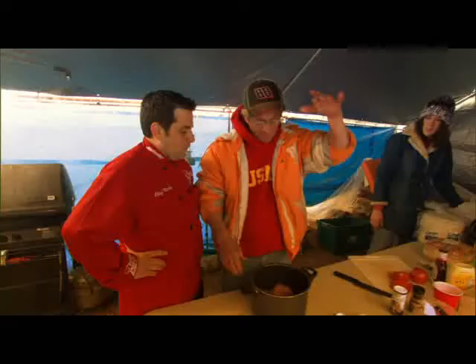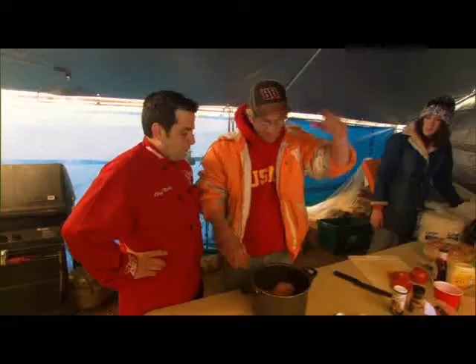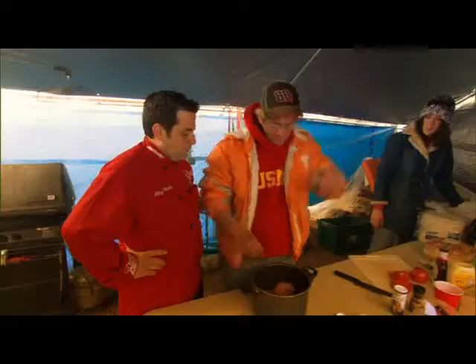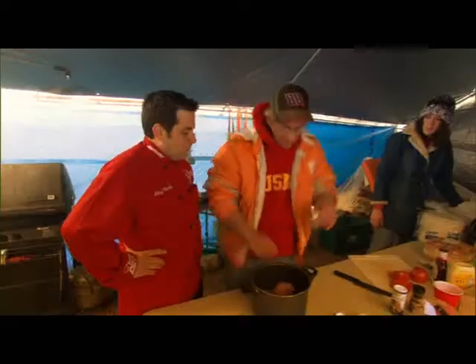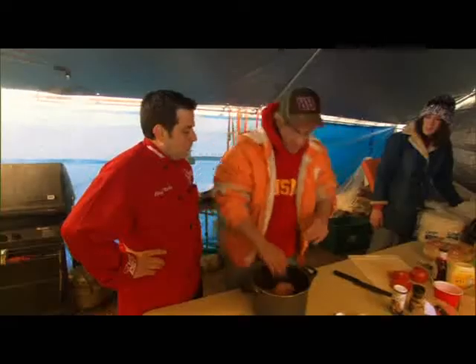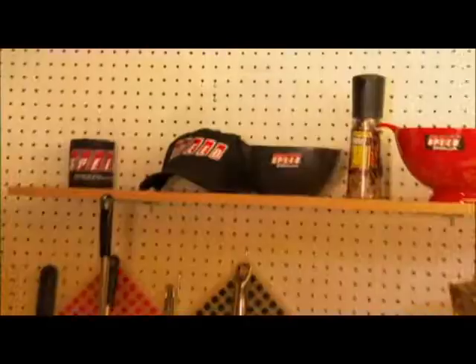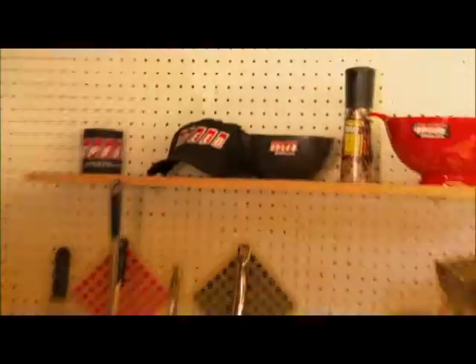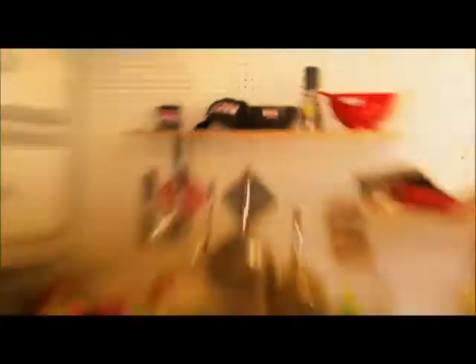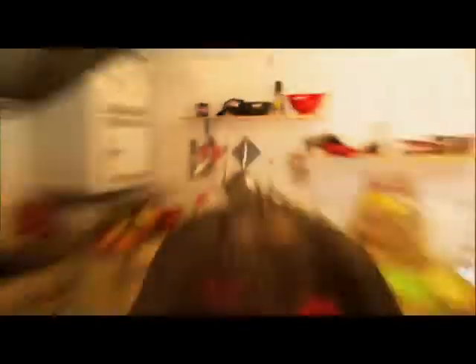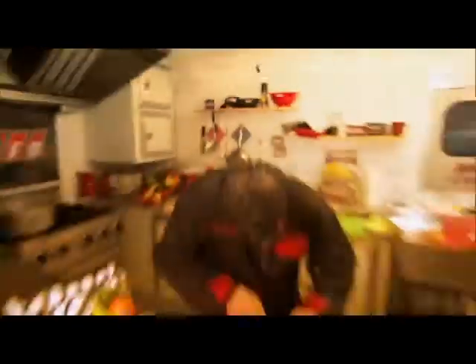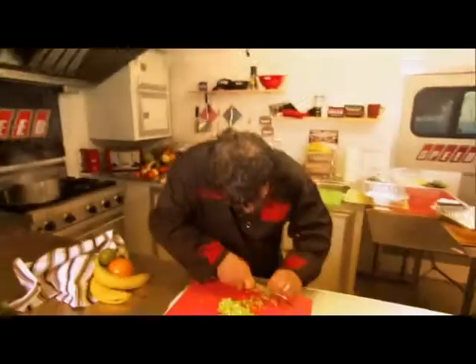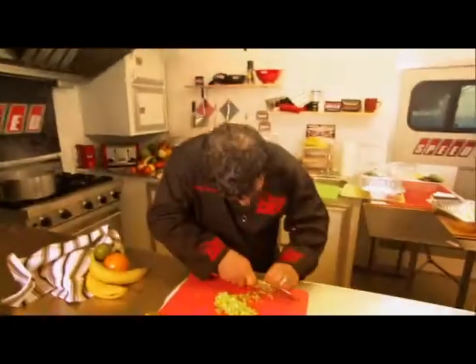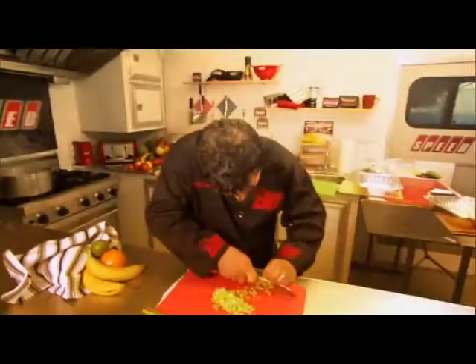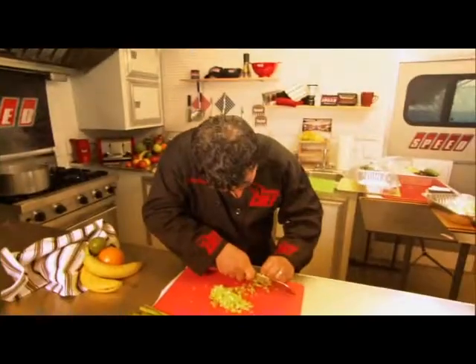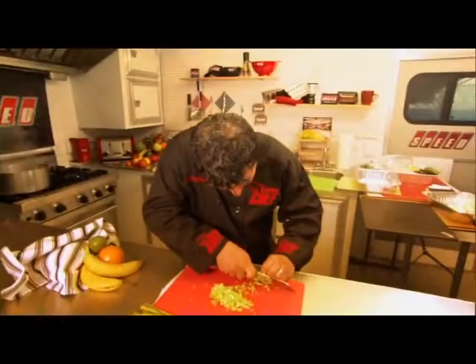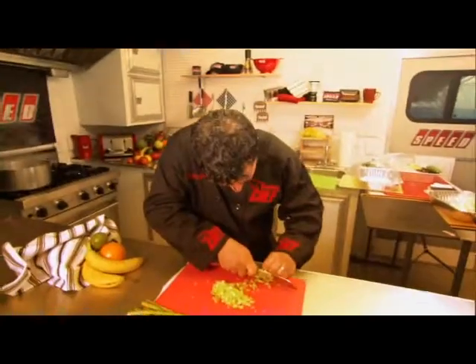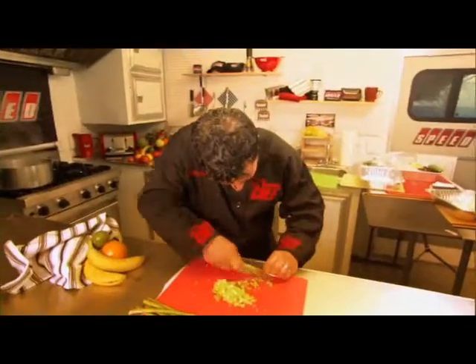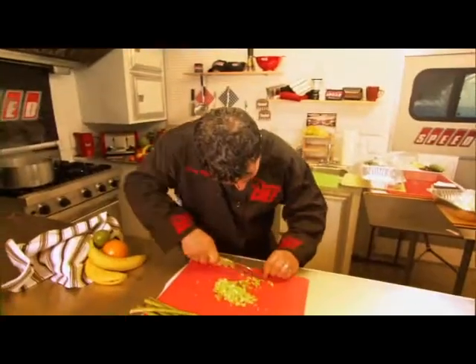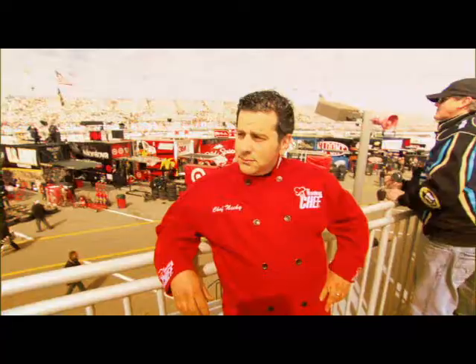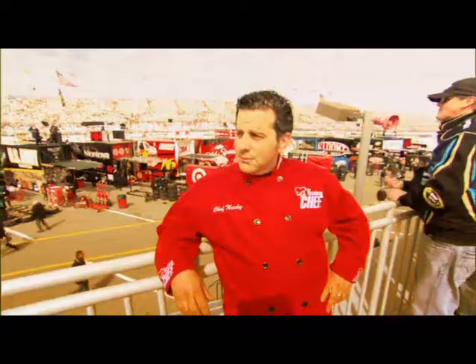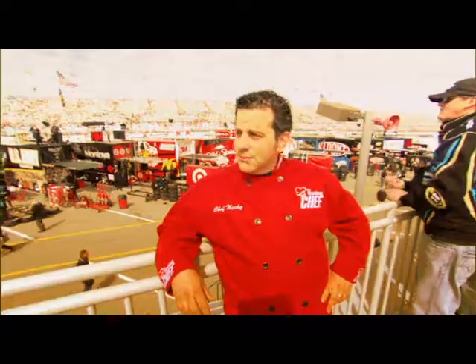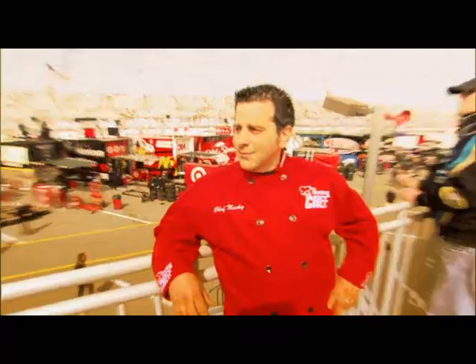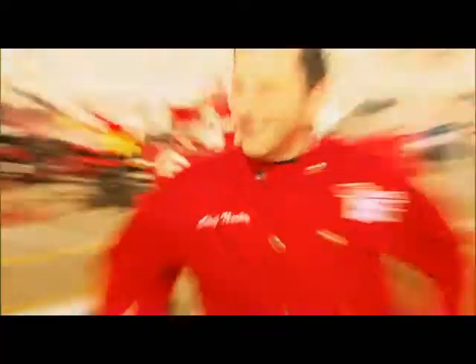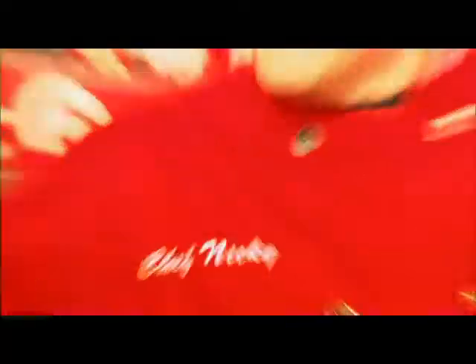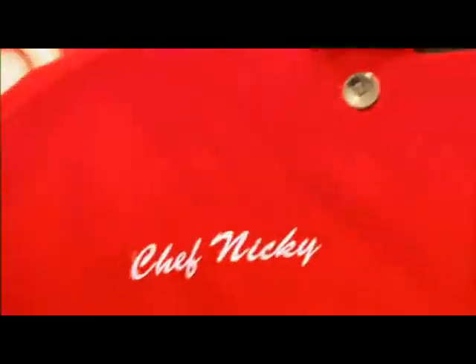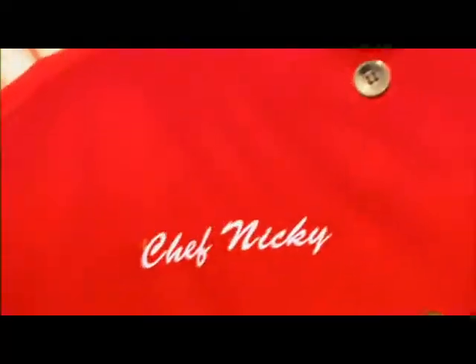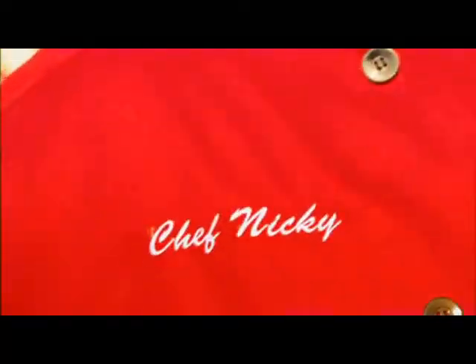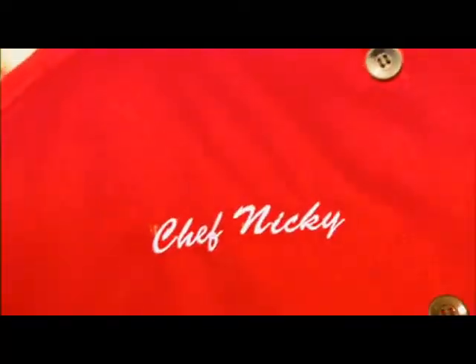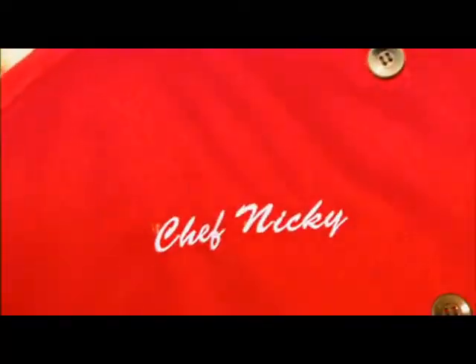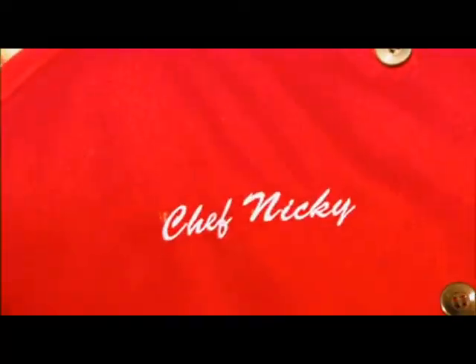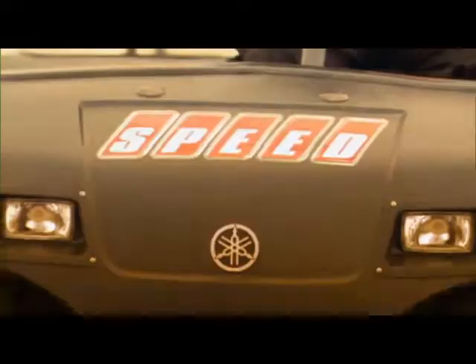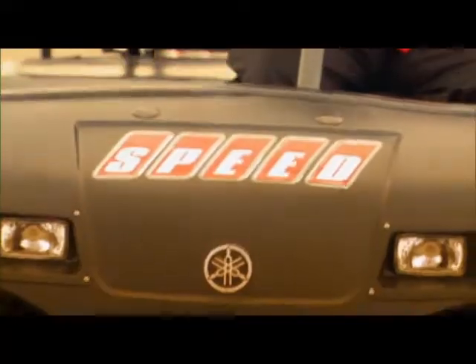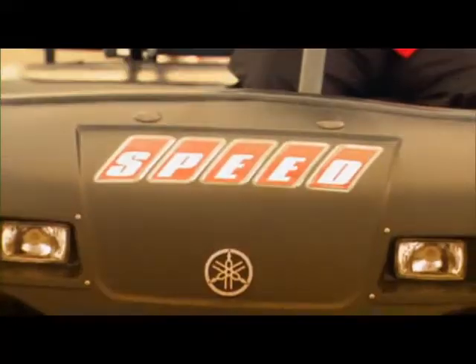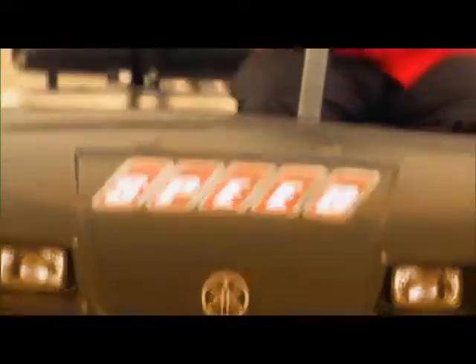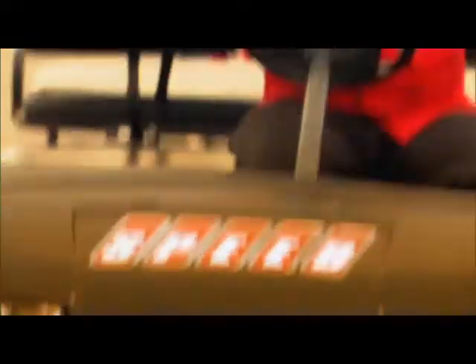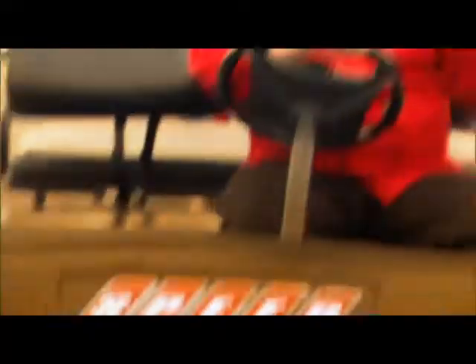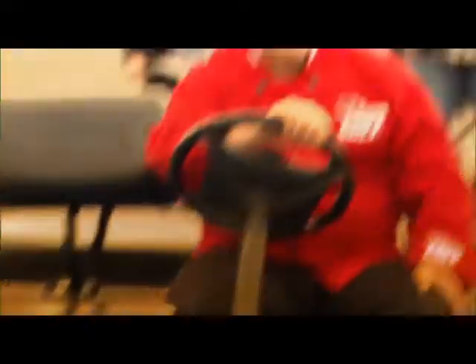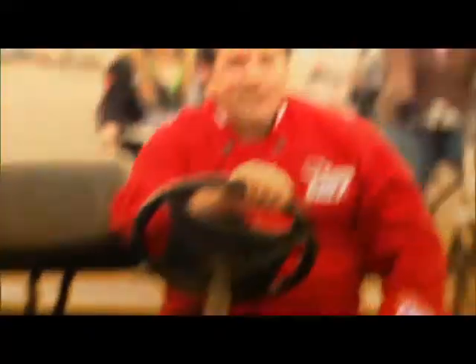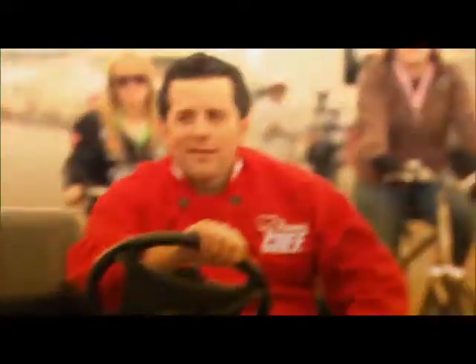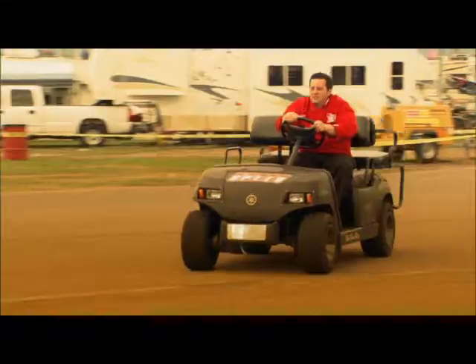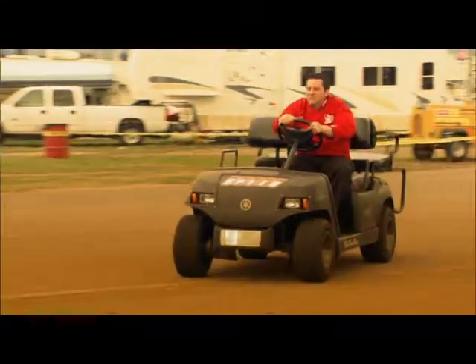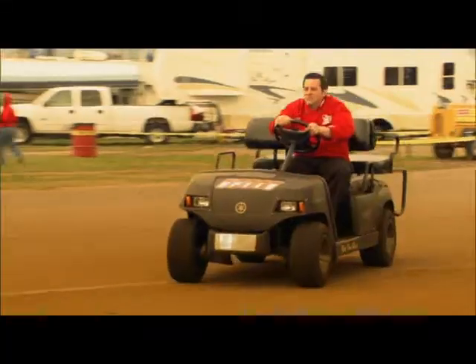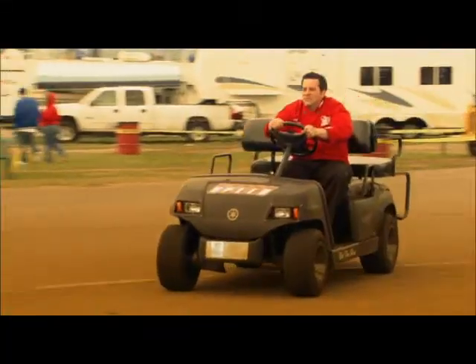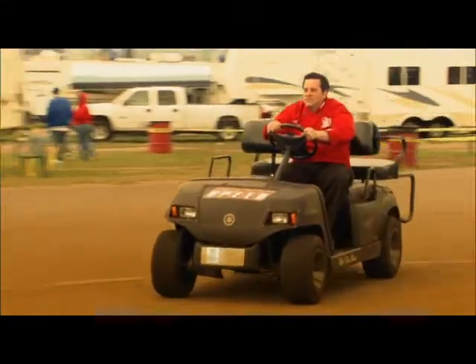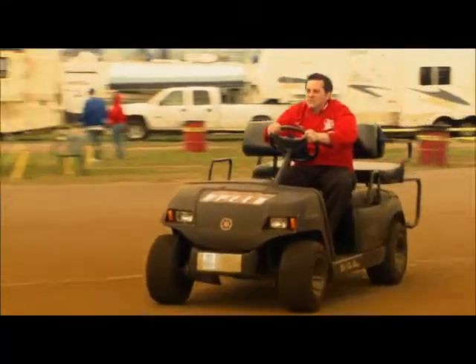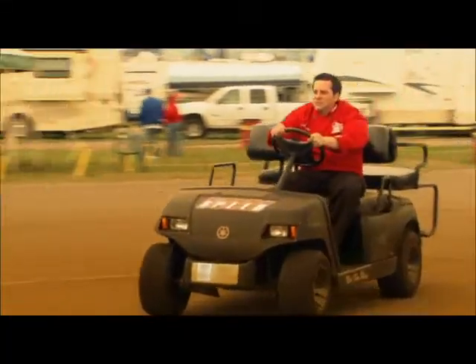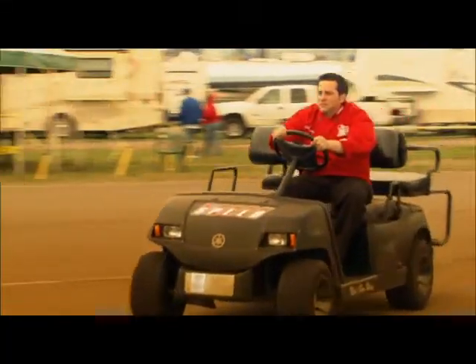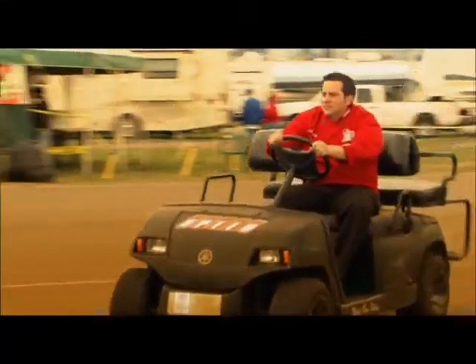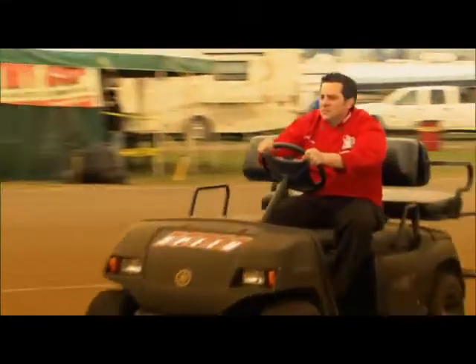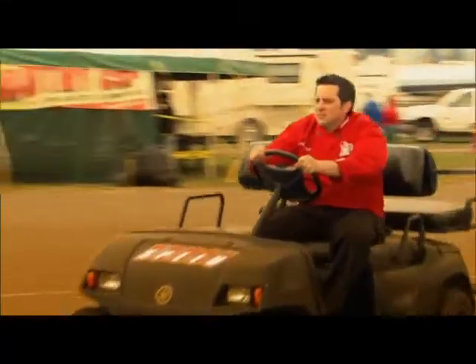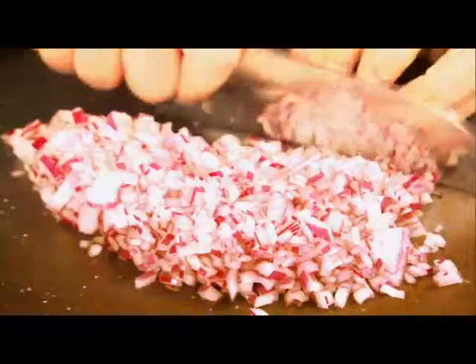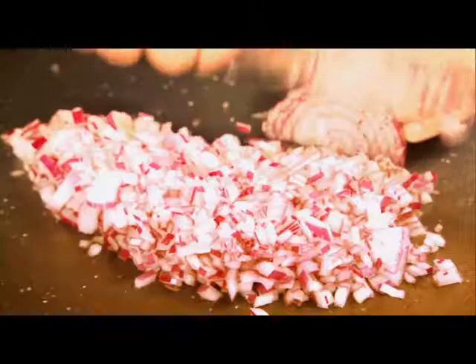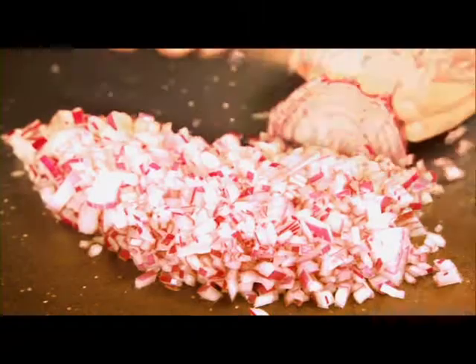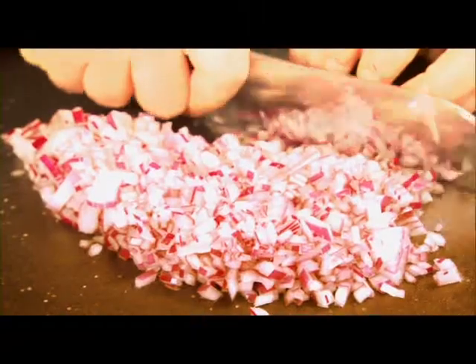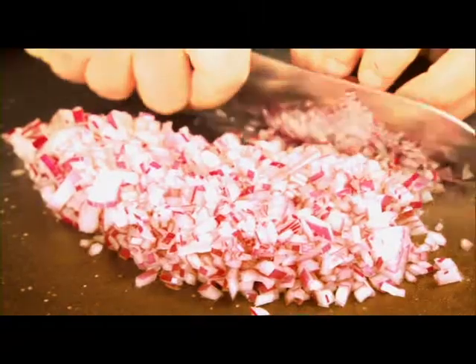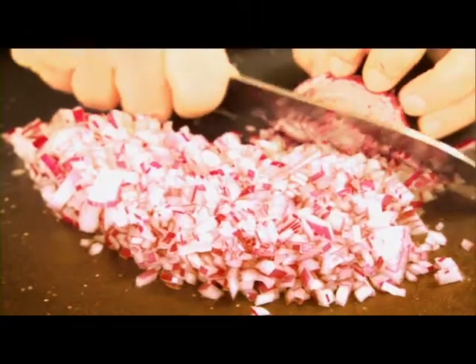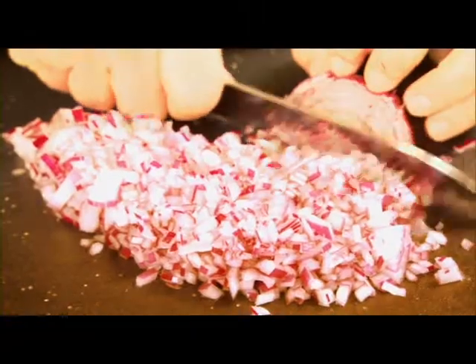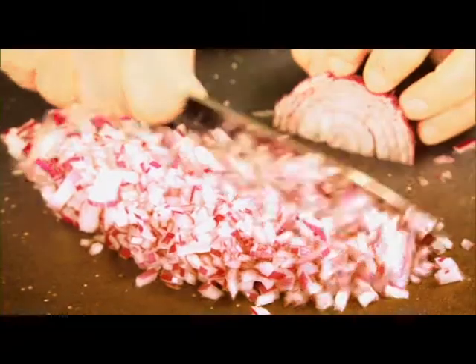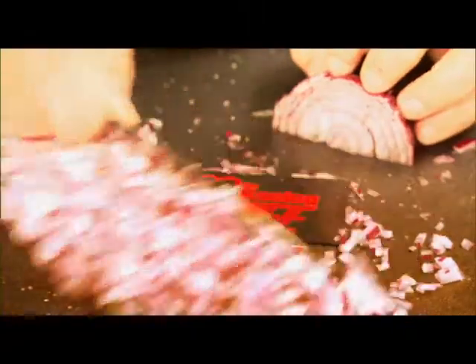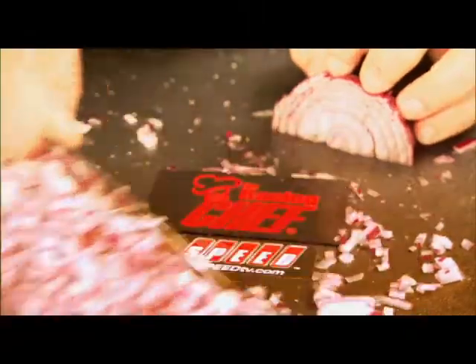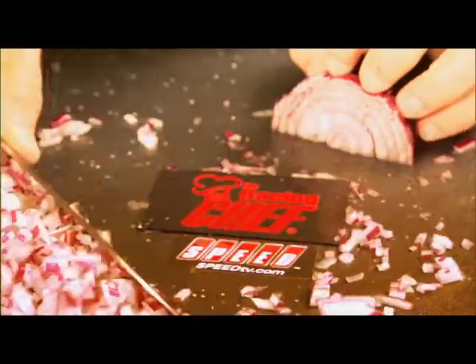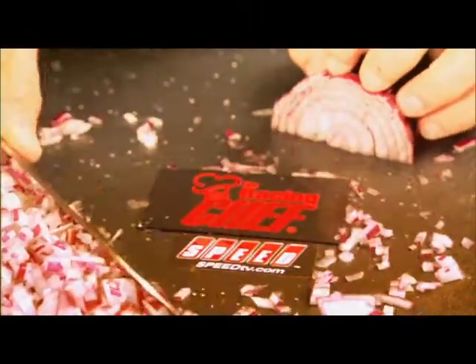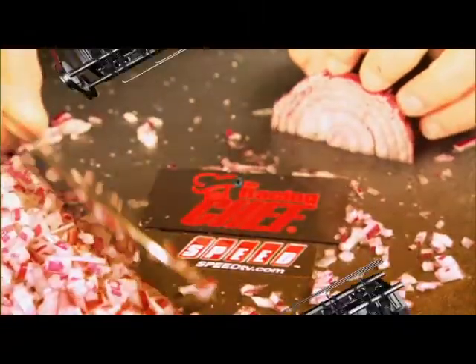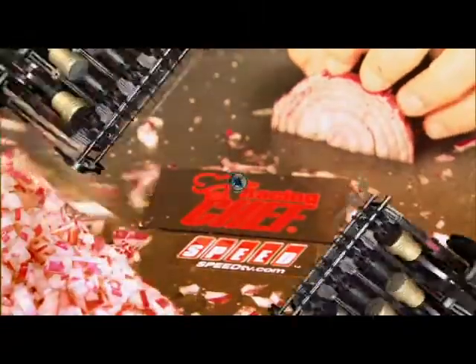Let's get cooking, because I'm Chef Nicky Morris, and you're about to take a ride with the racing chef.